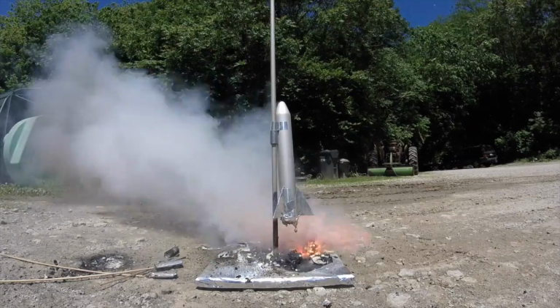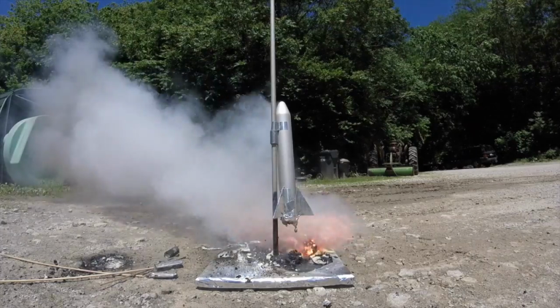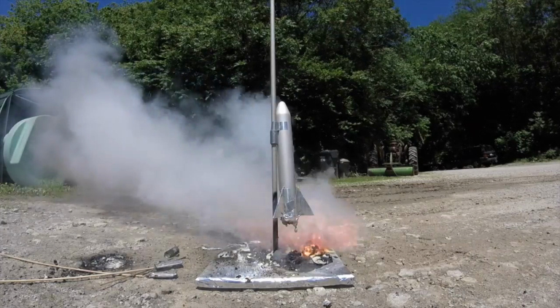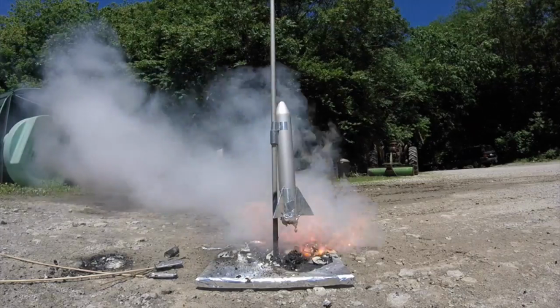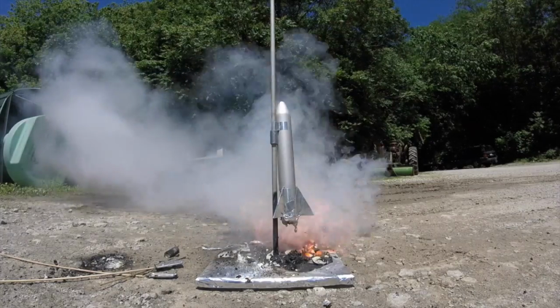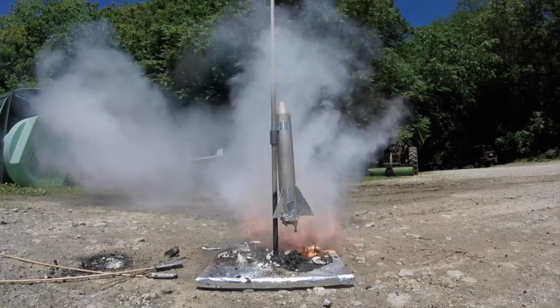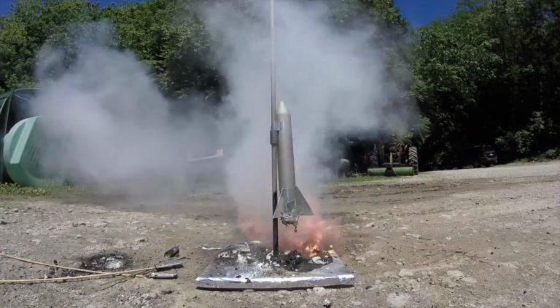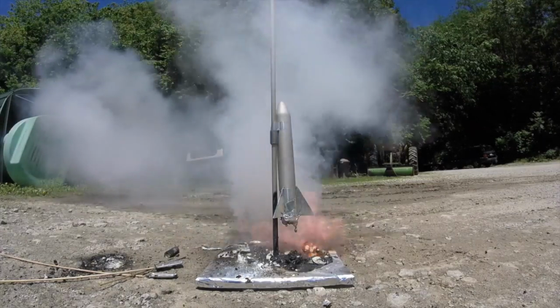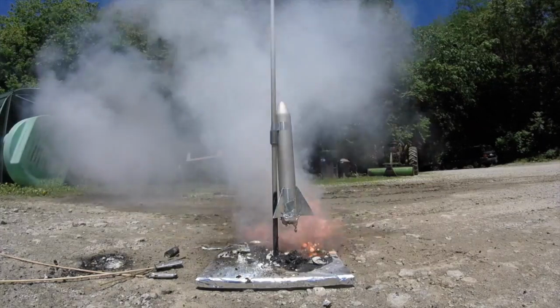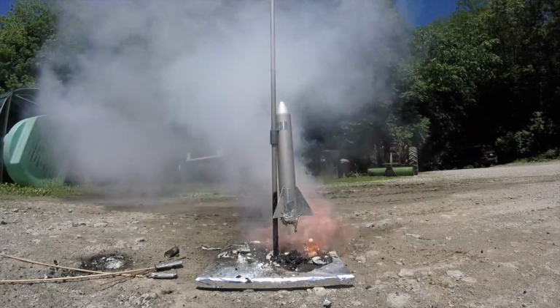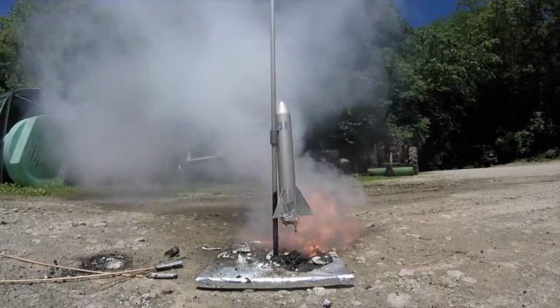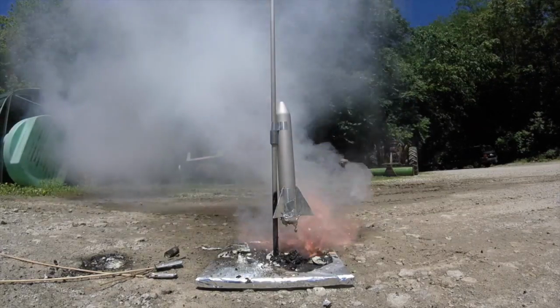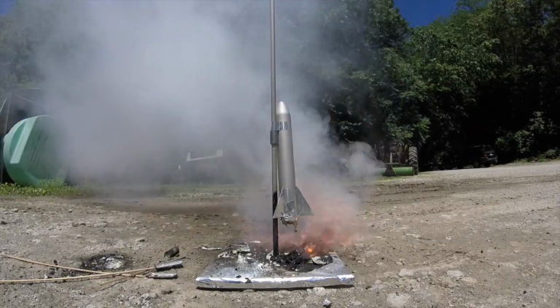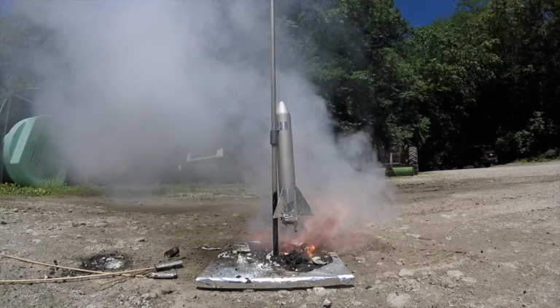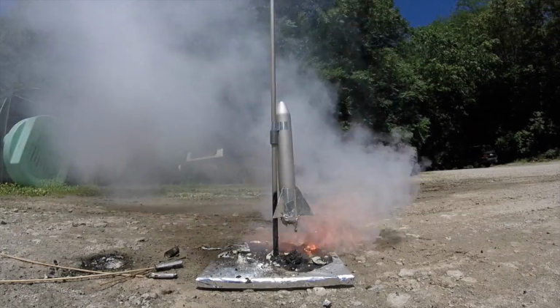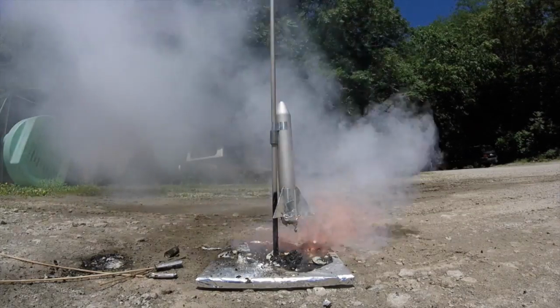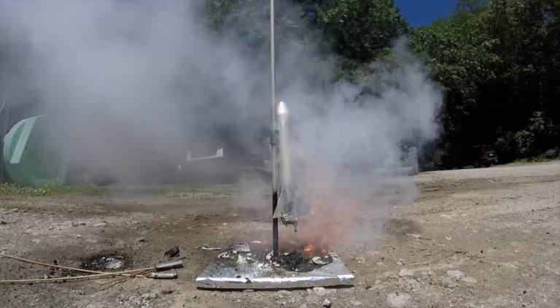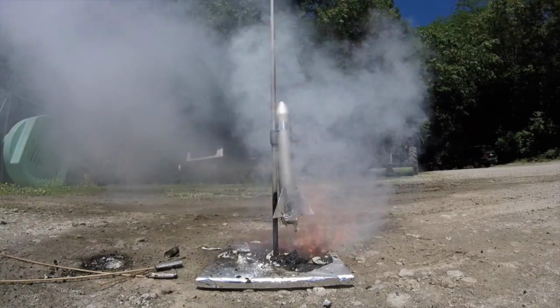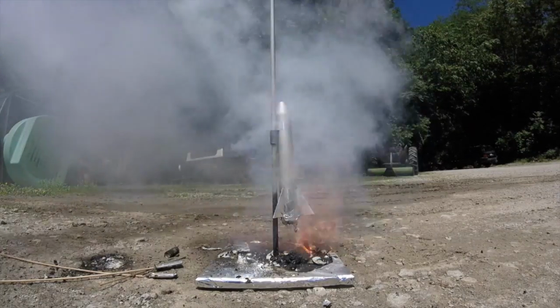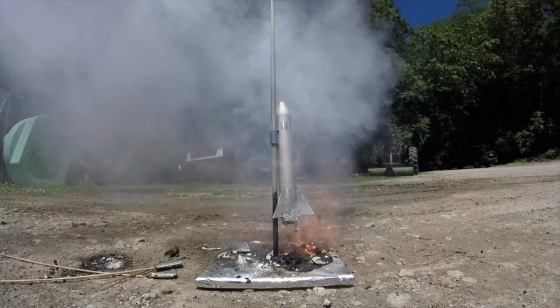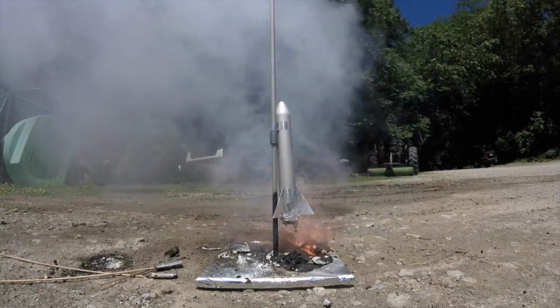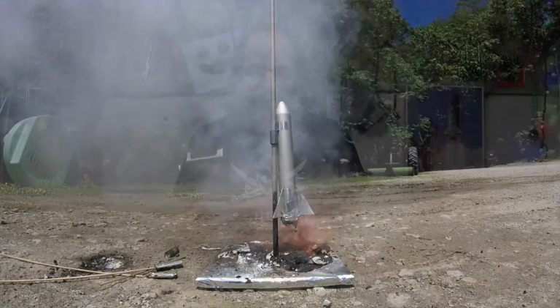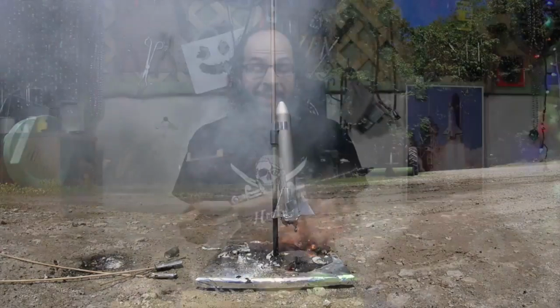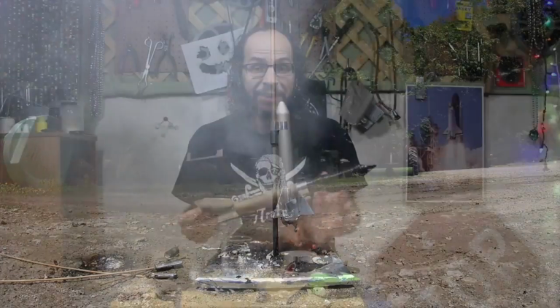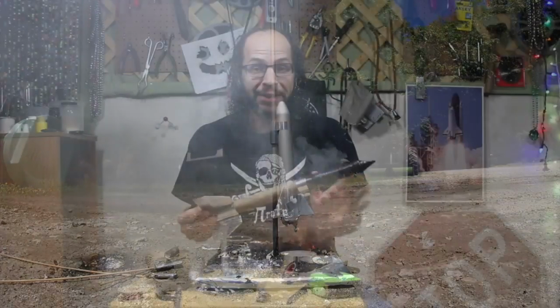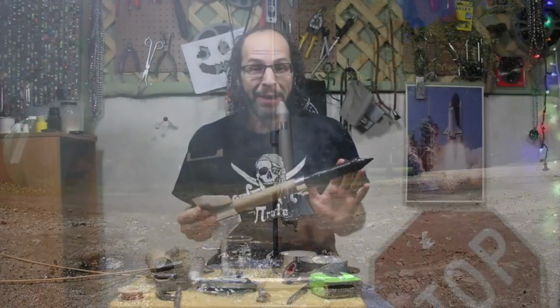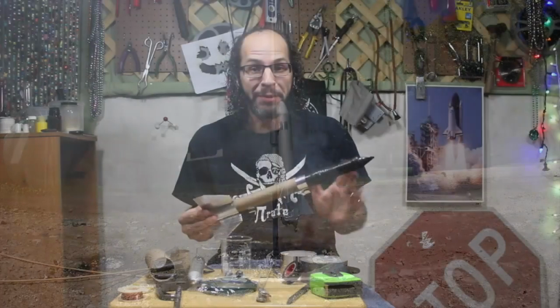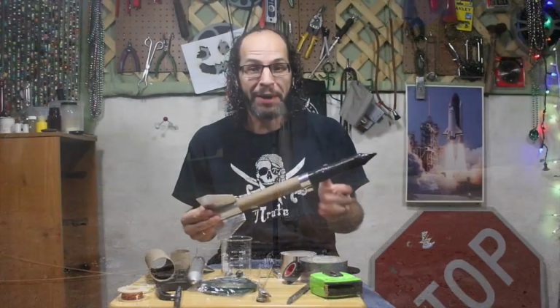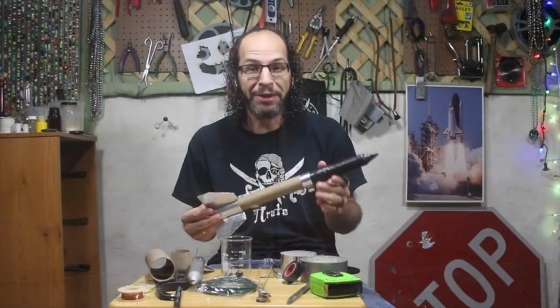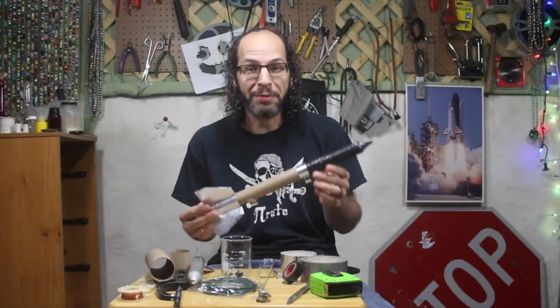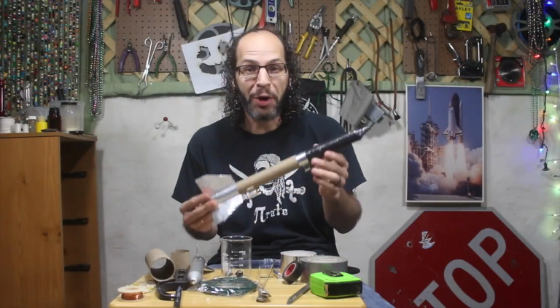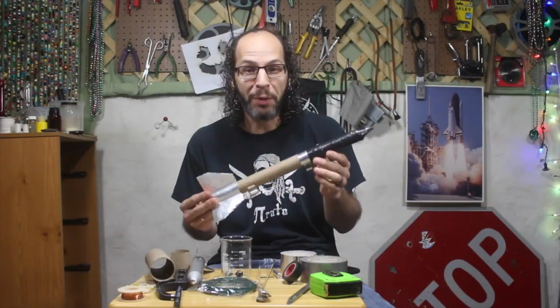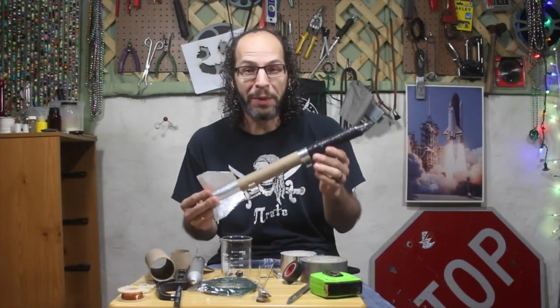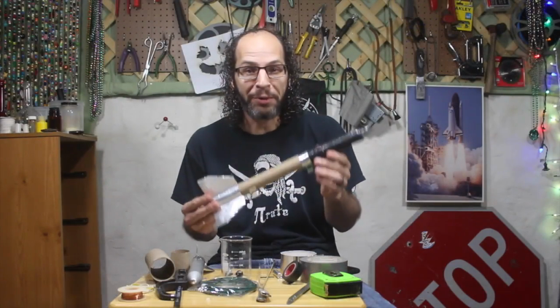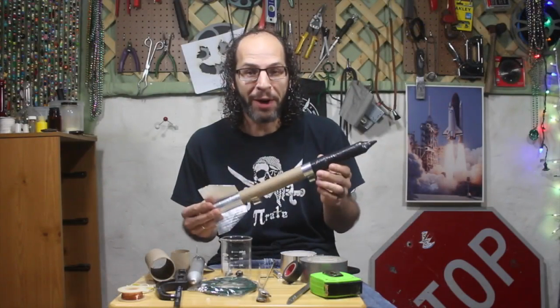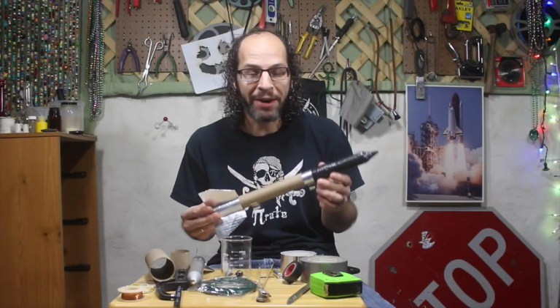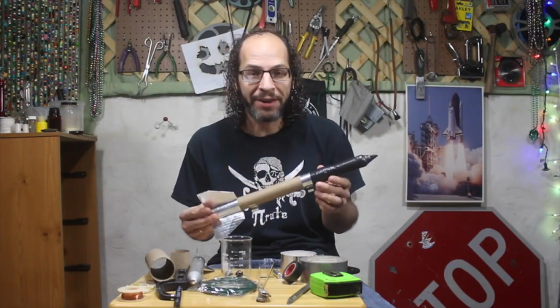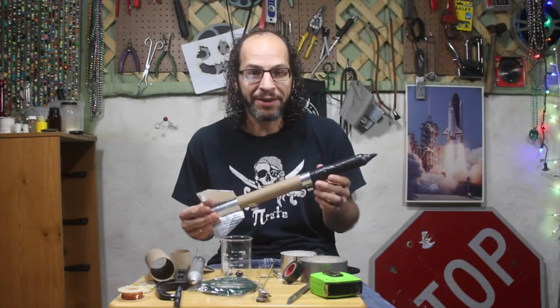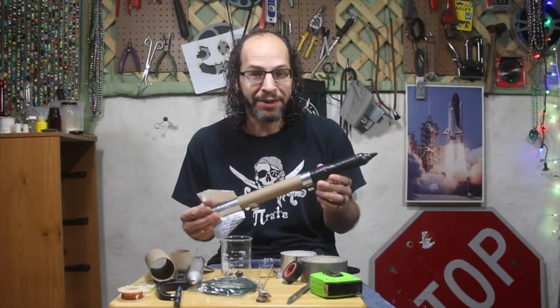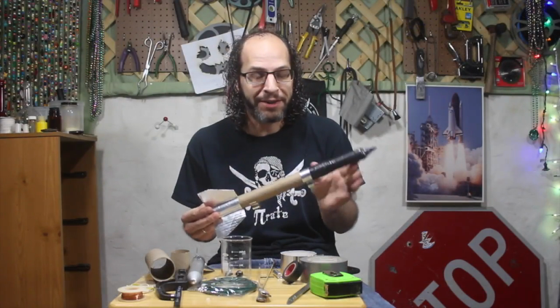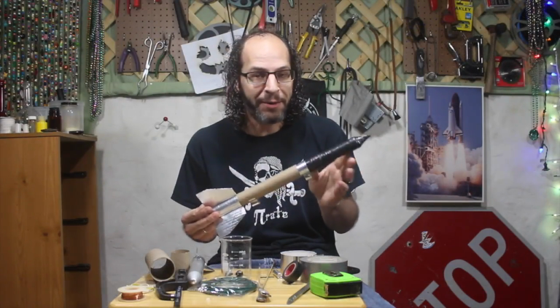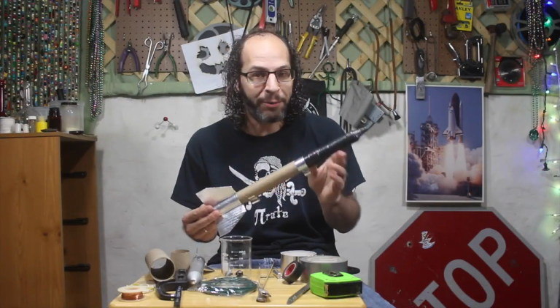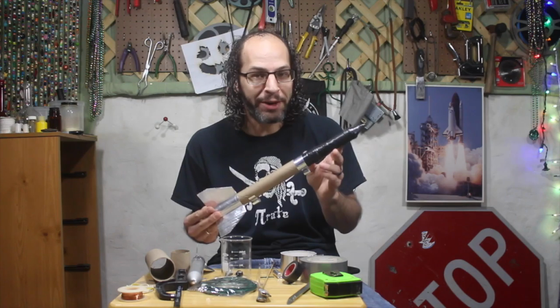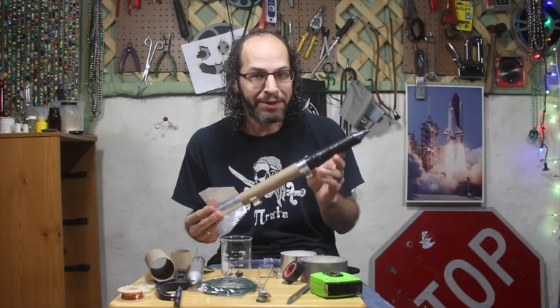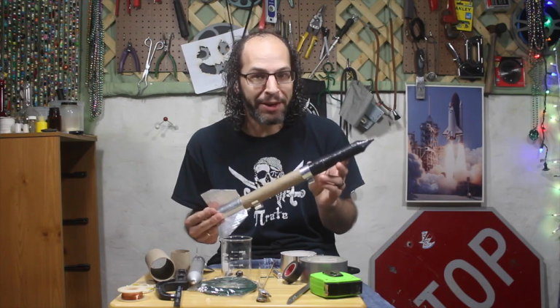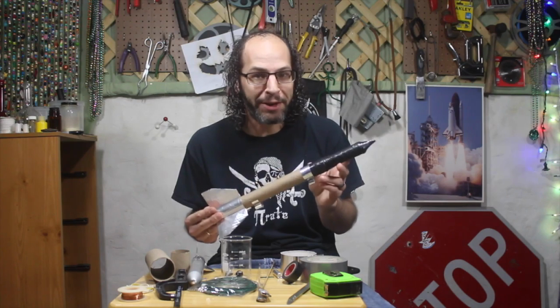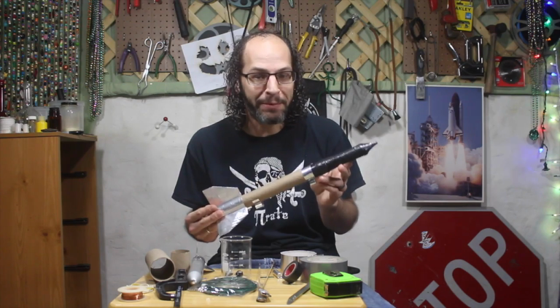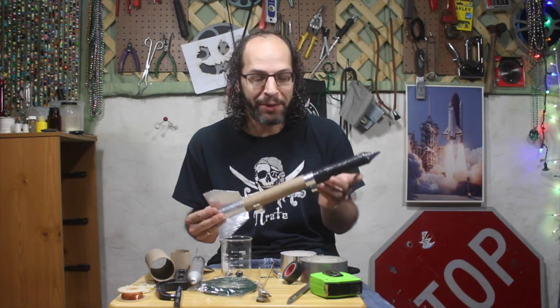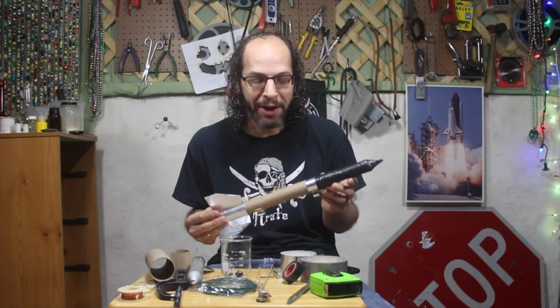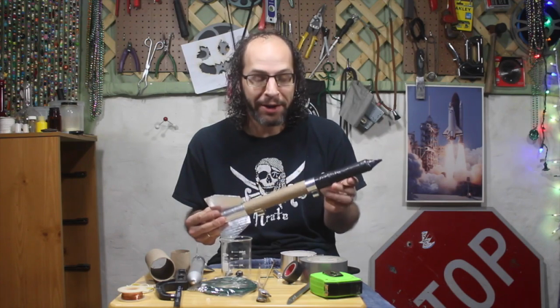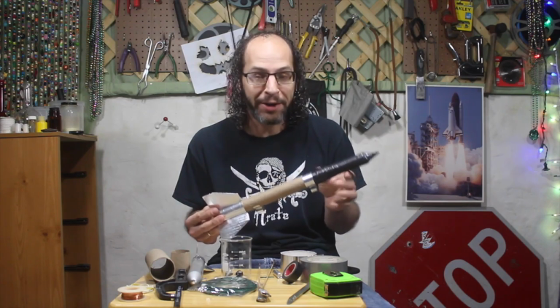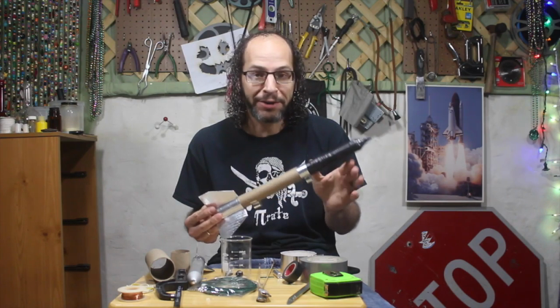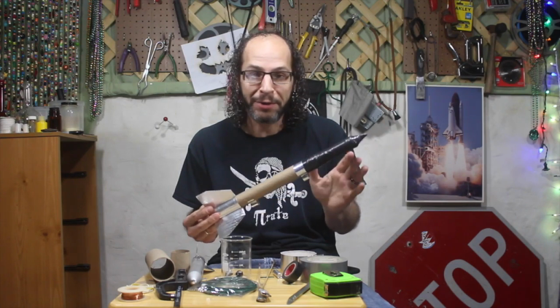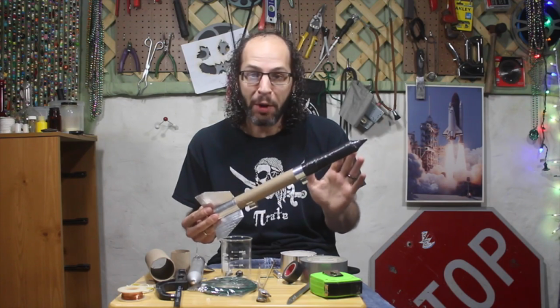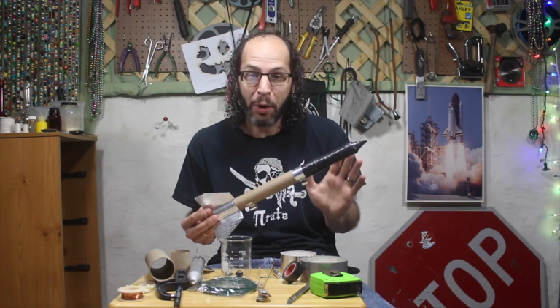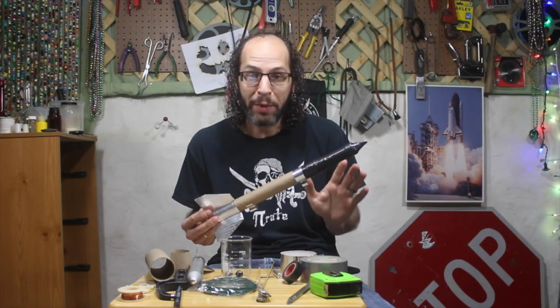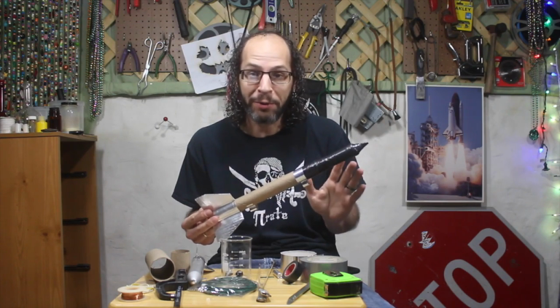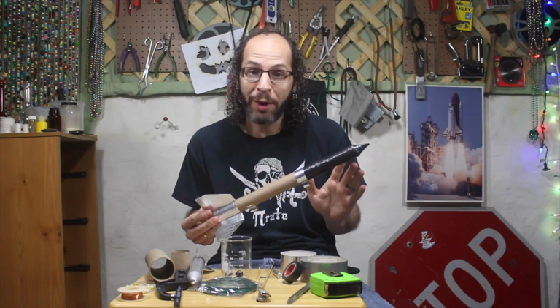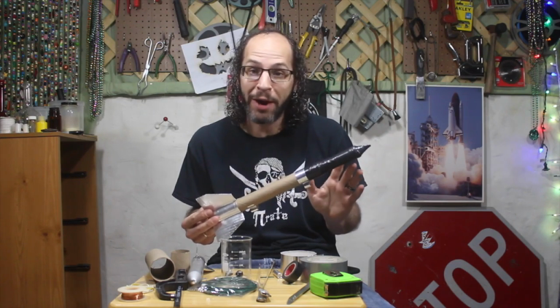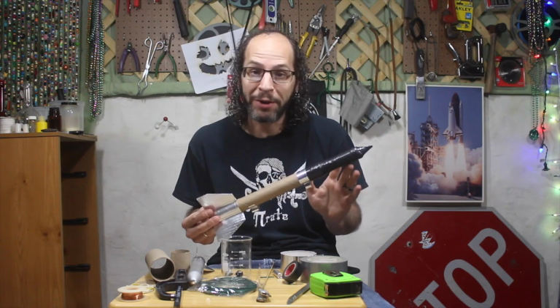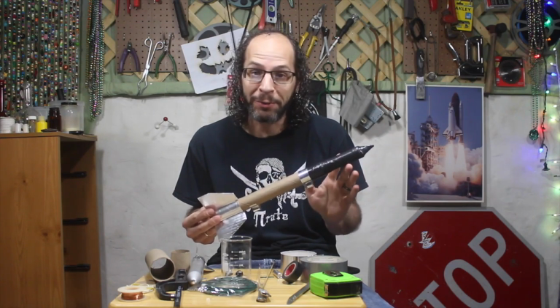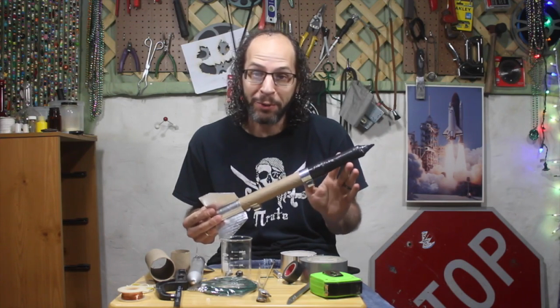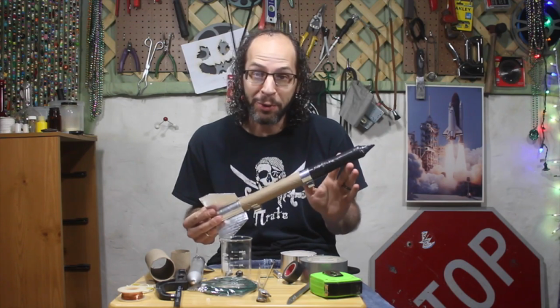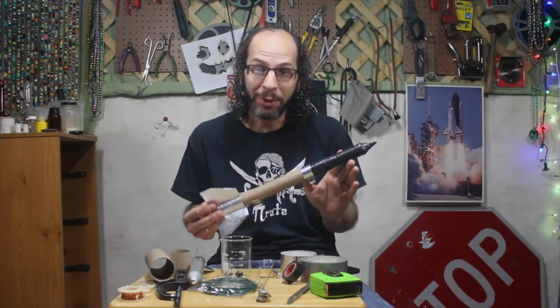Three, two, one, blast off! It's time to make some homemade rockets and see if we can send them flying on some homemade rocket fuel.